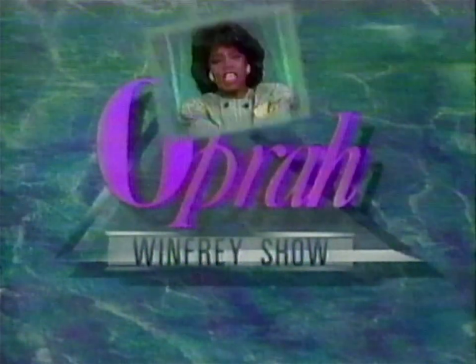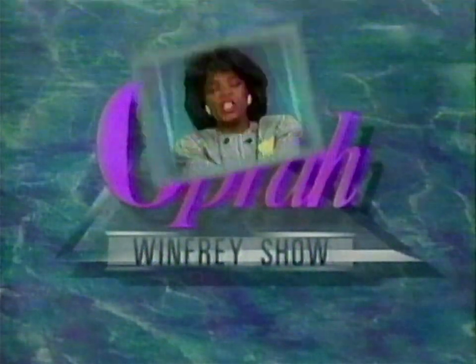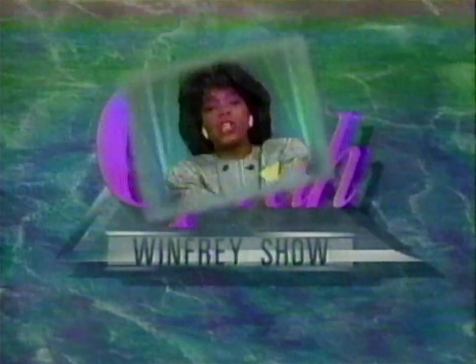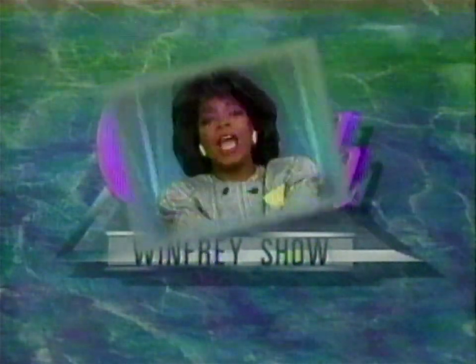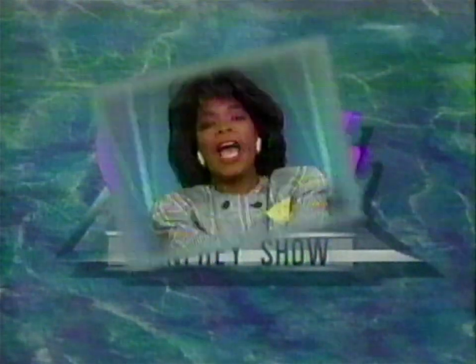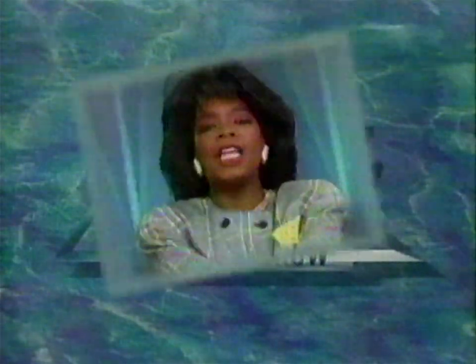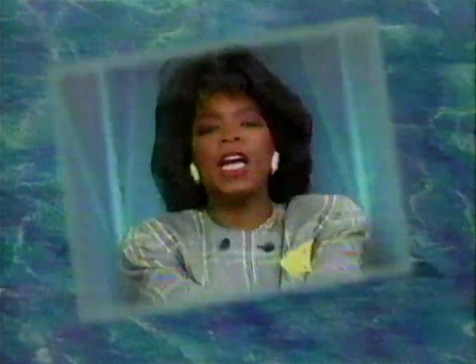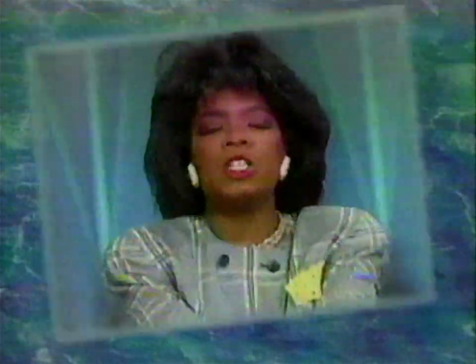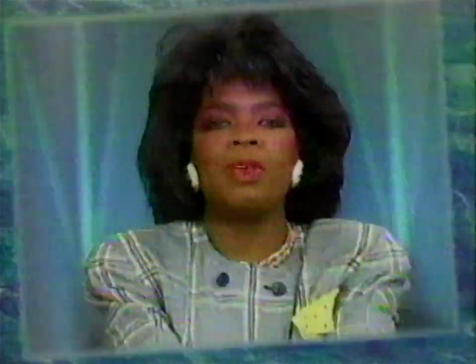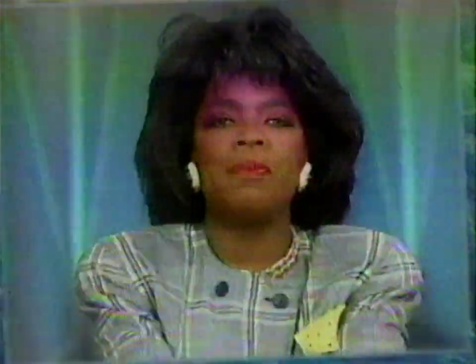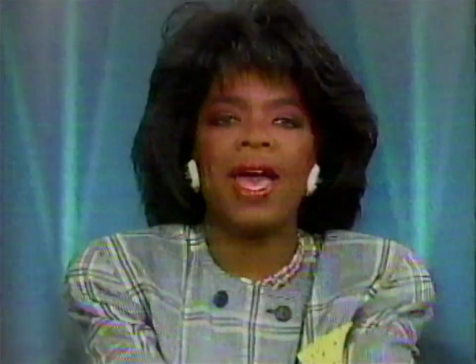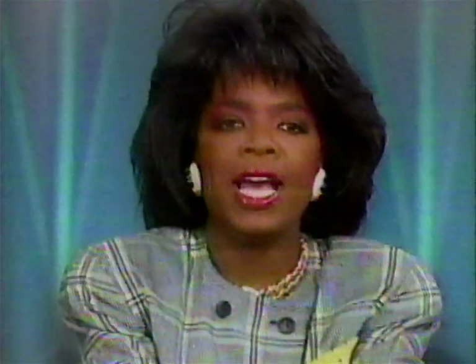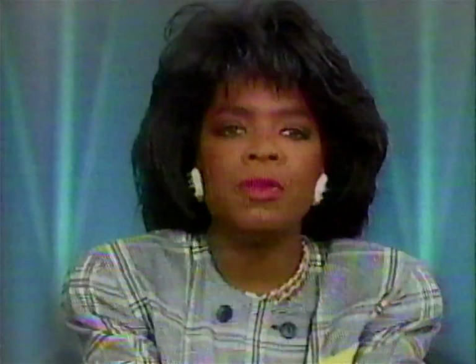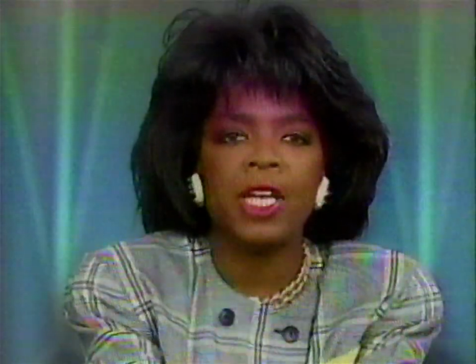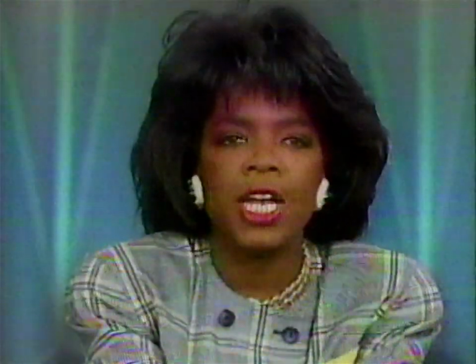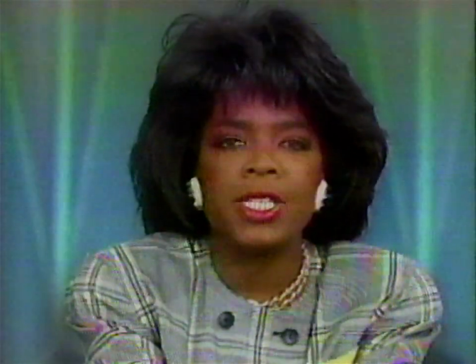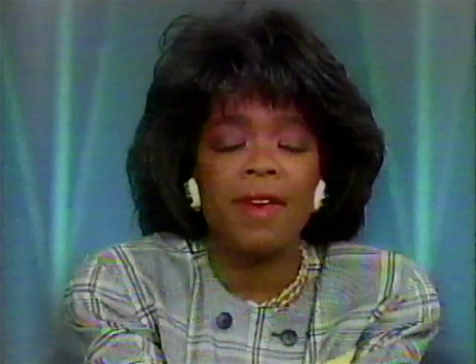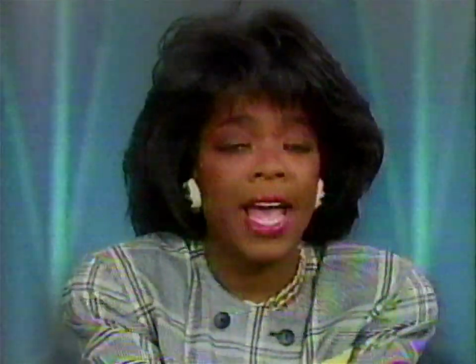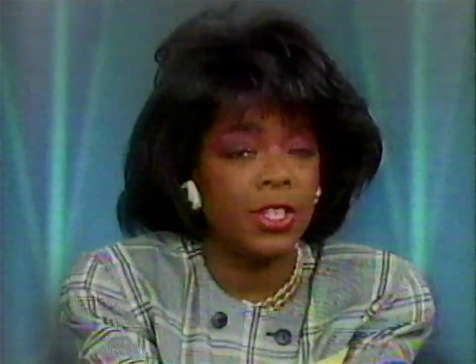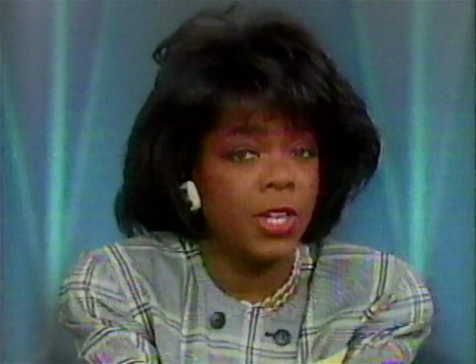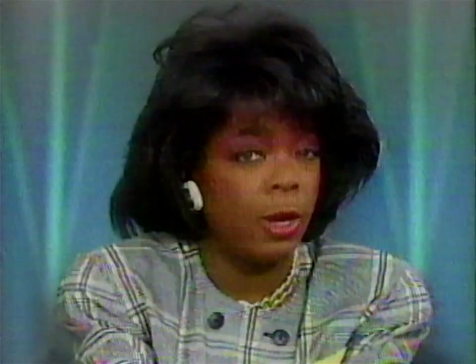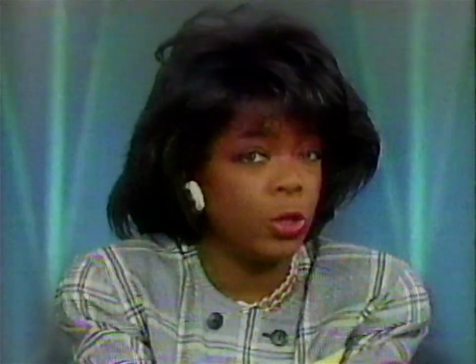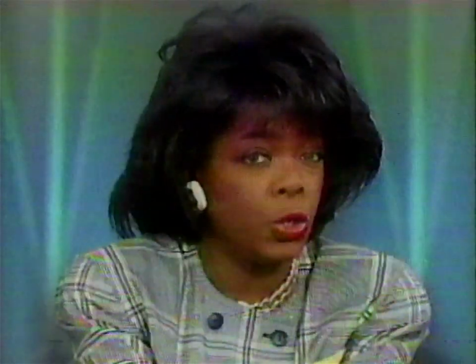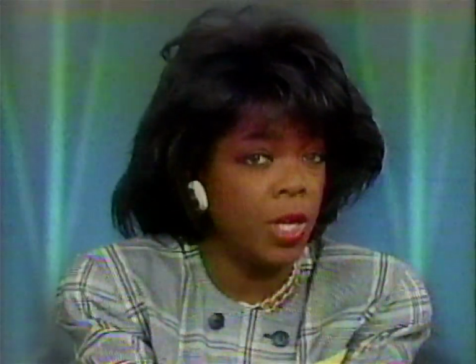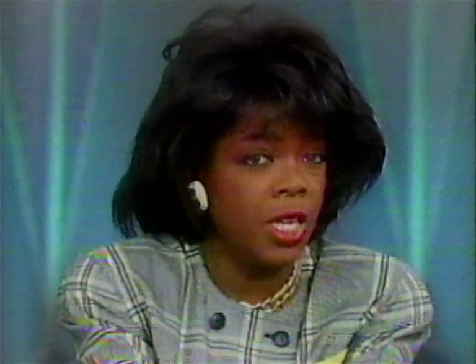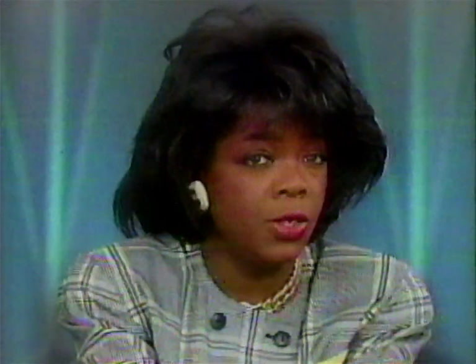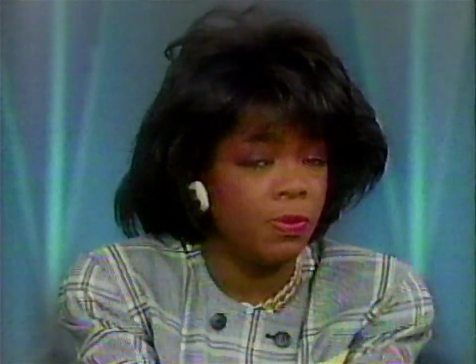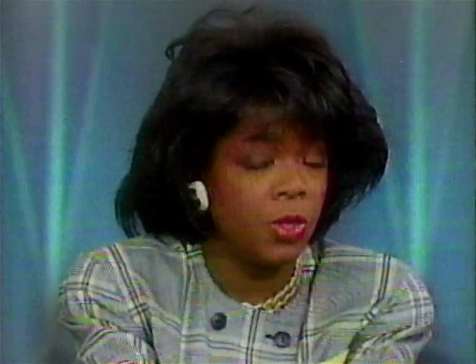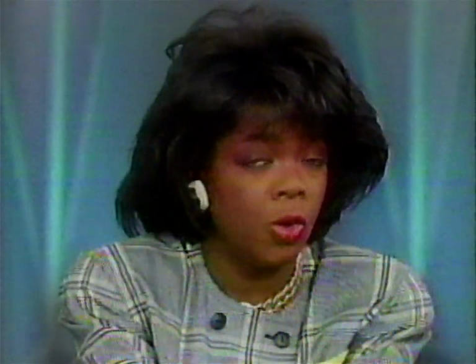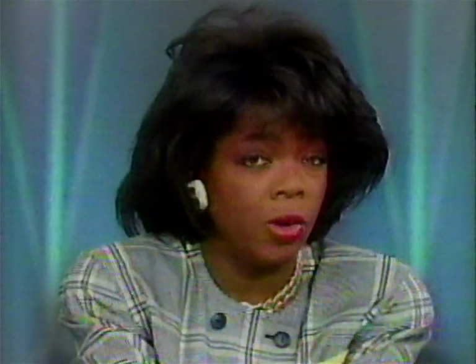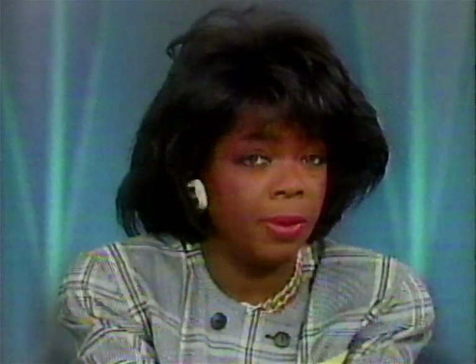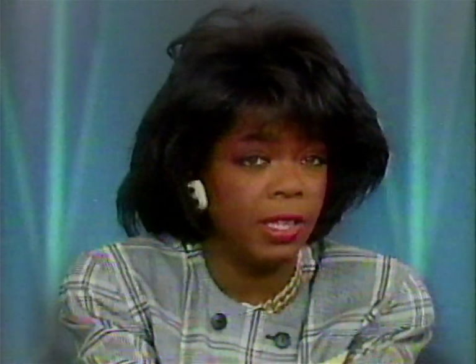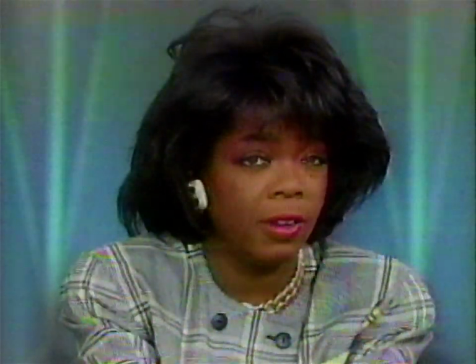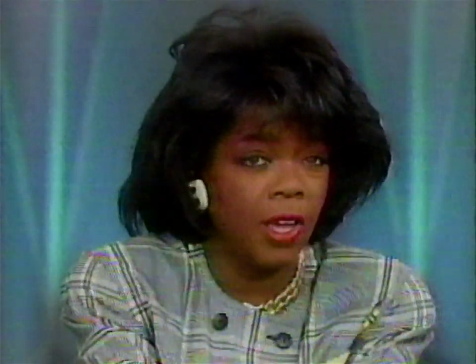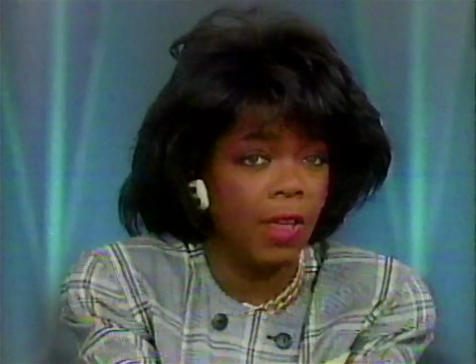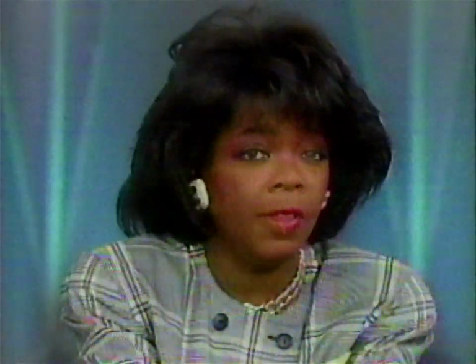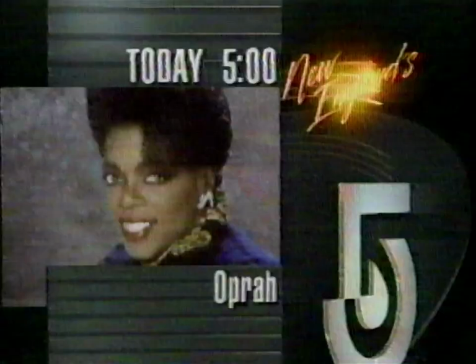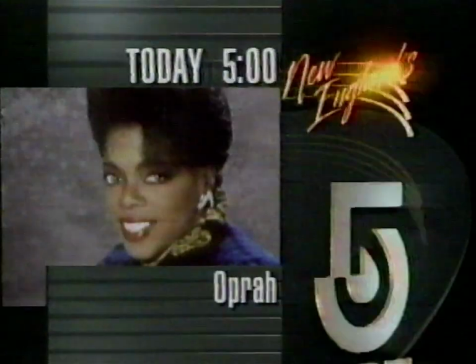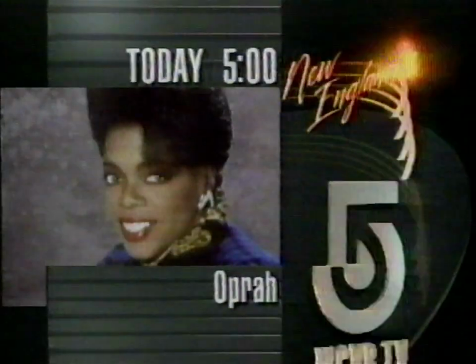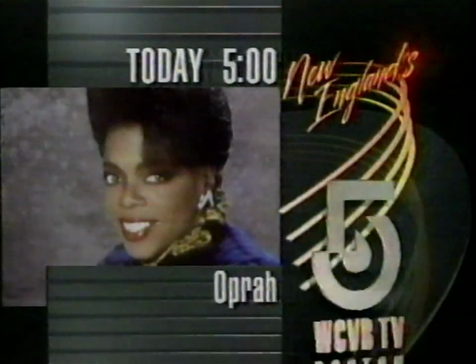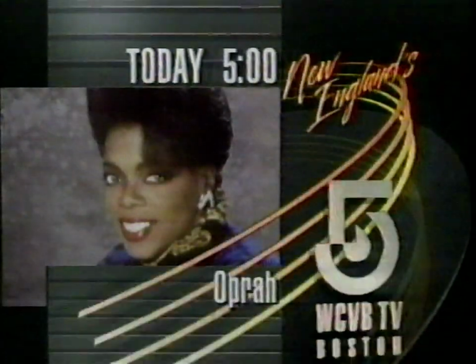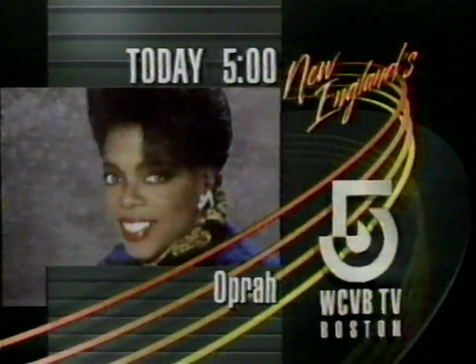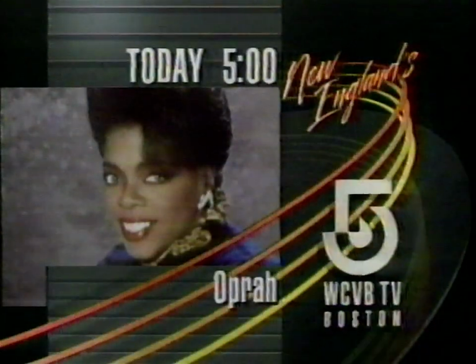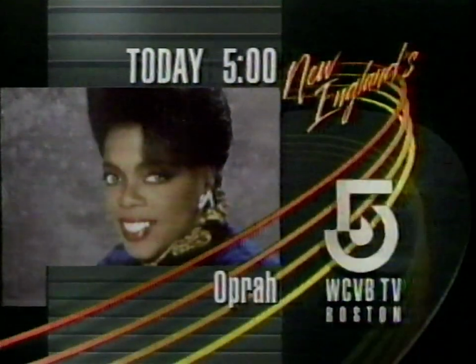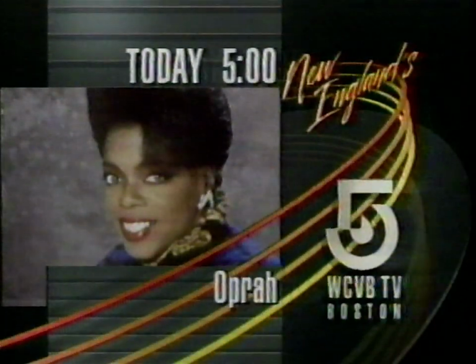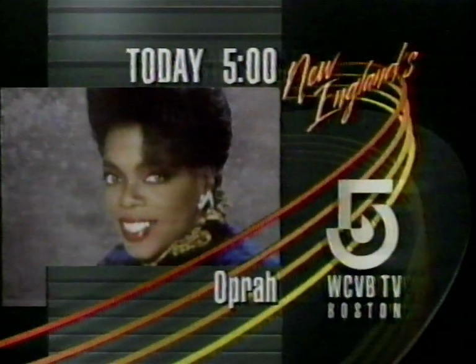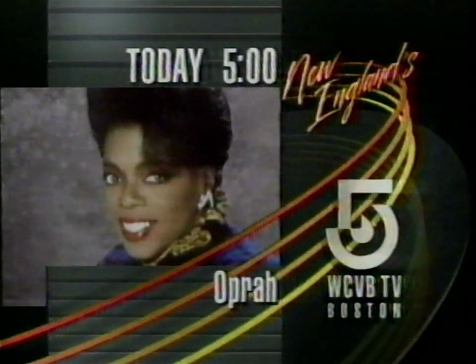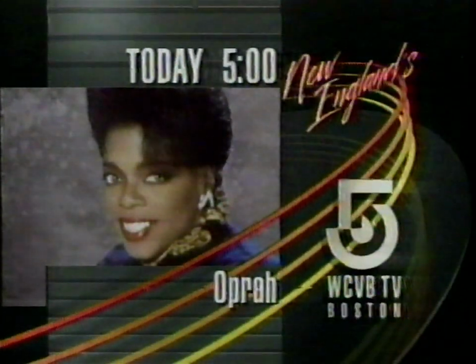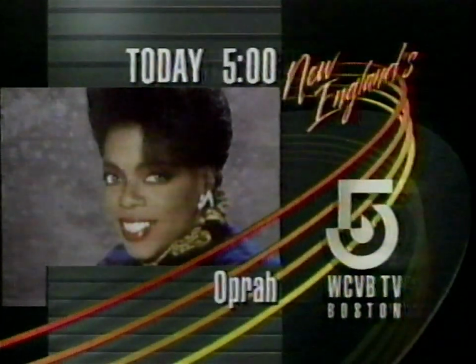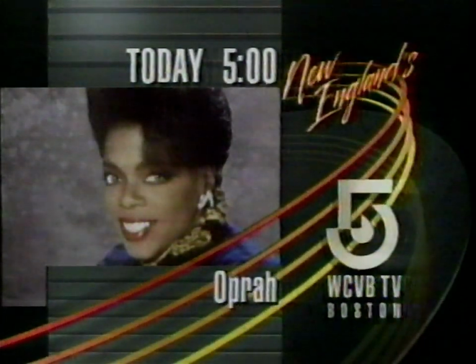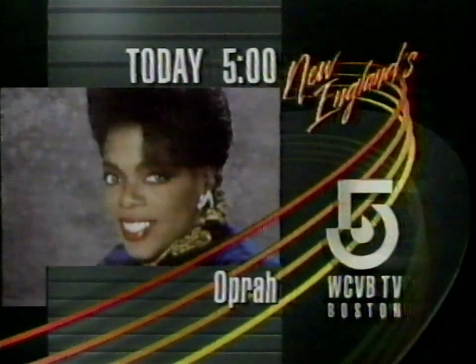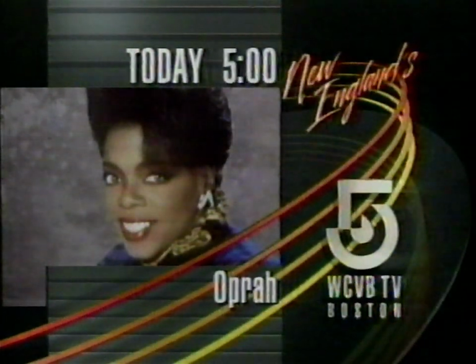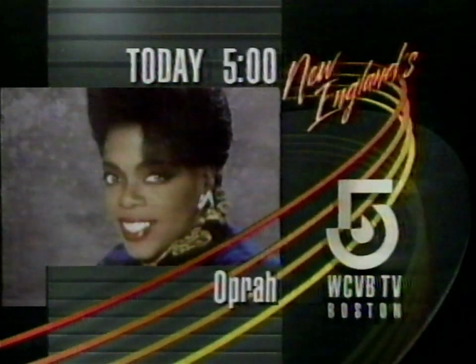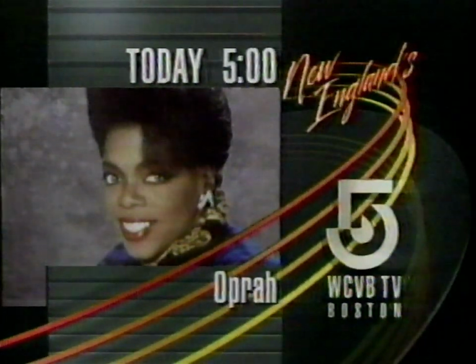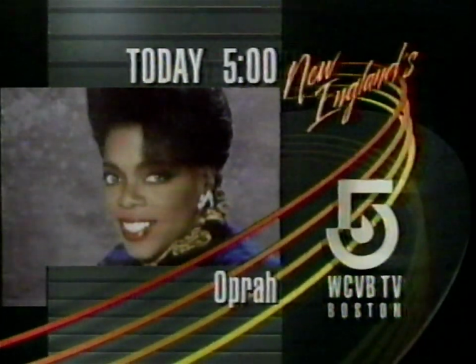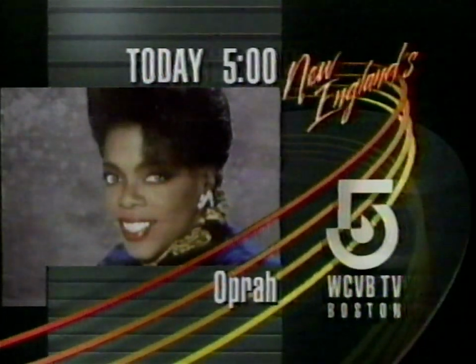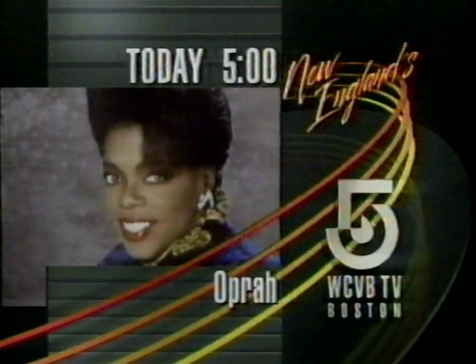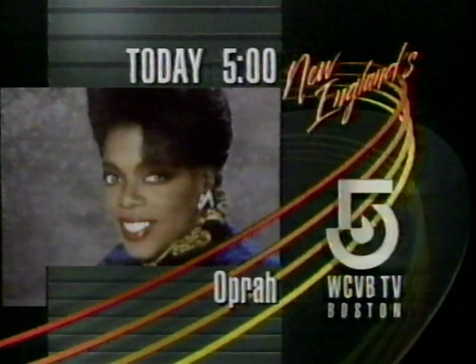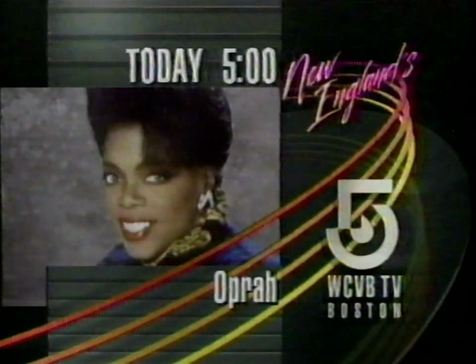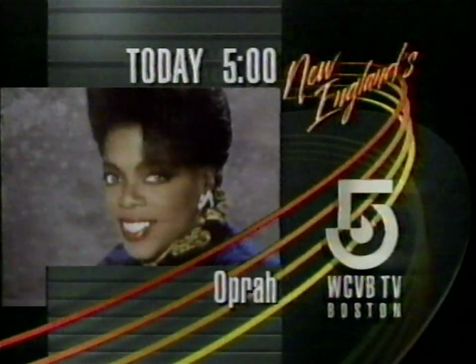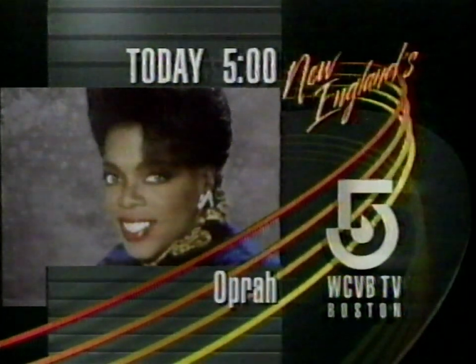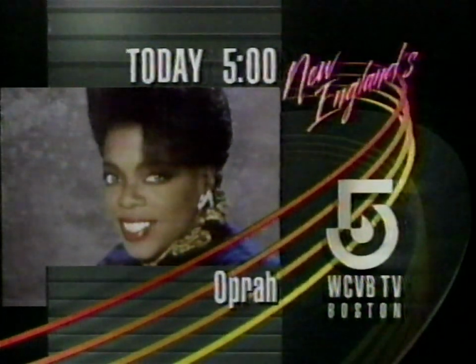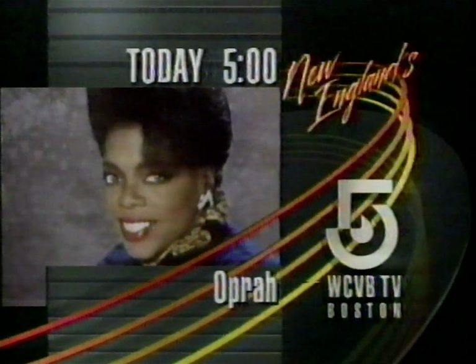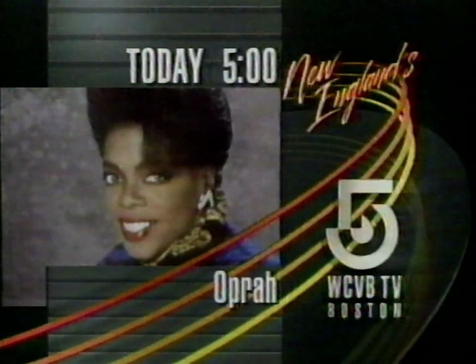Should handguns be banned because of accidental shootings? It's your opinion on the next Oprah Winfrey Show. Today at 5 on 5.